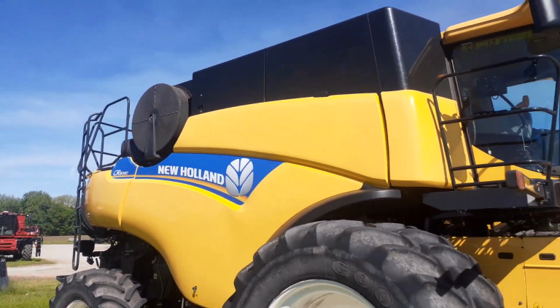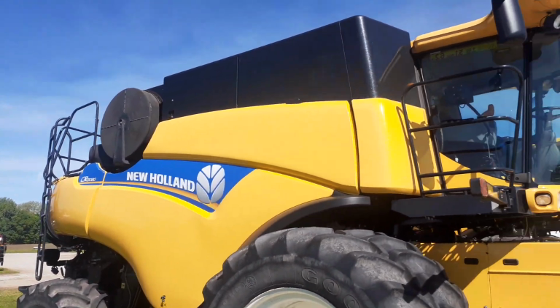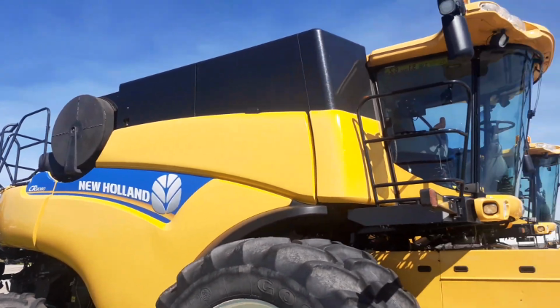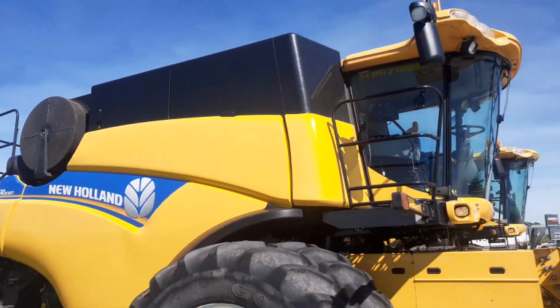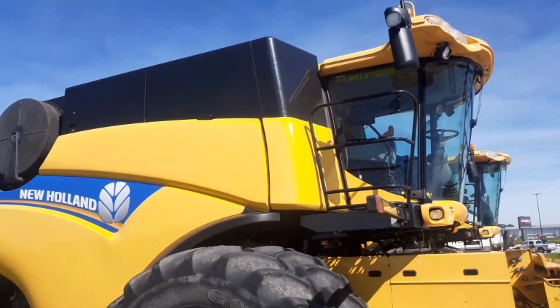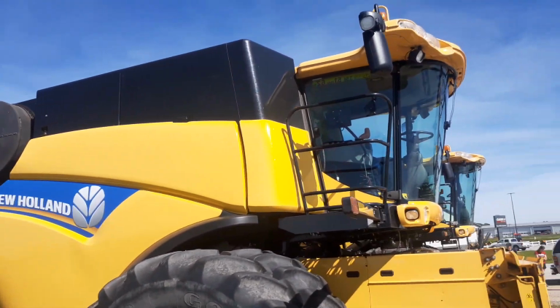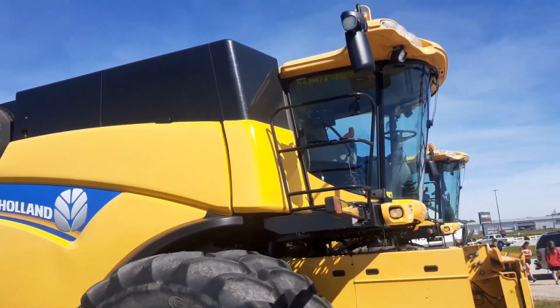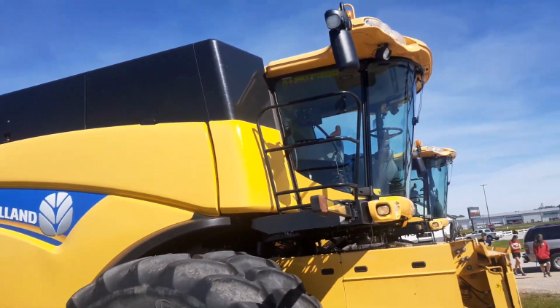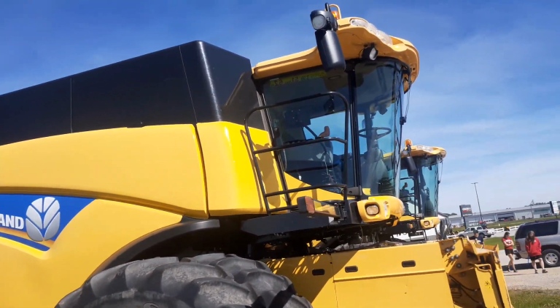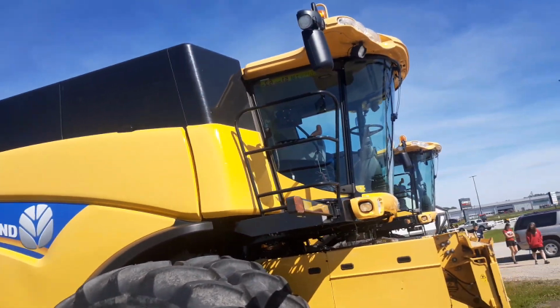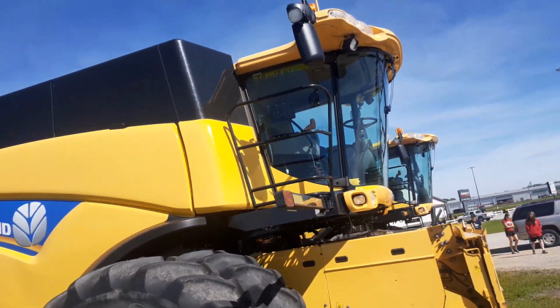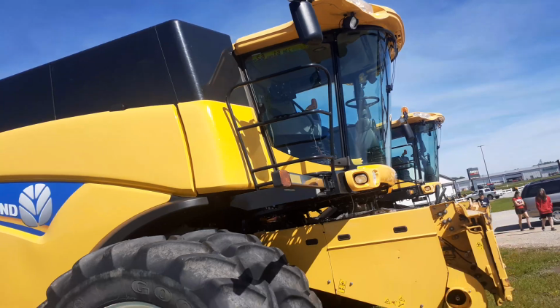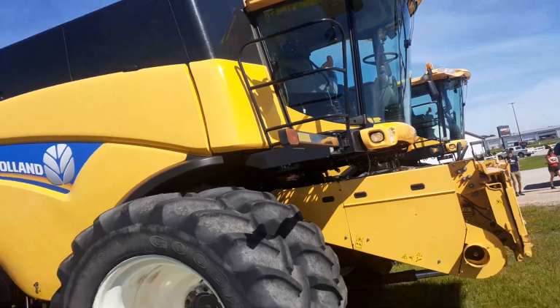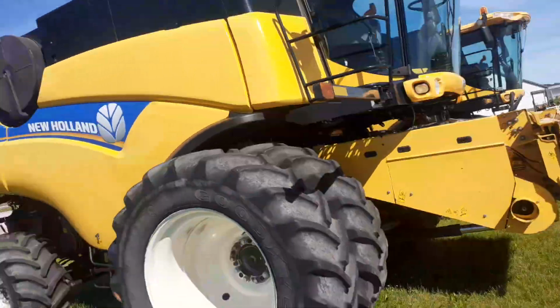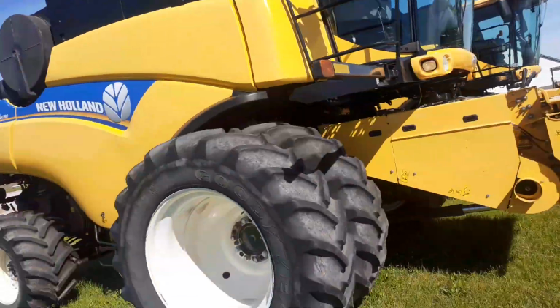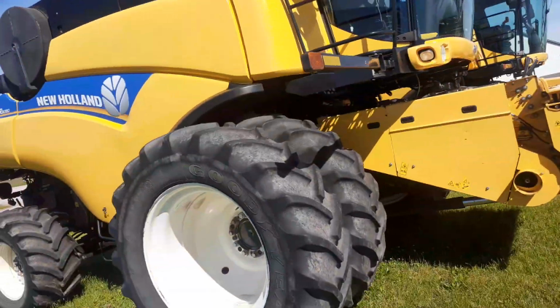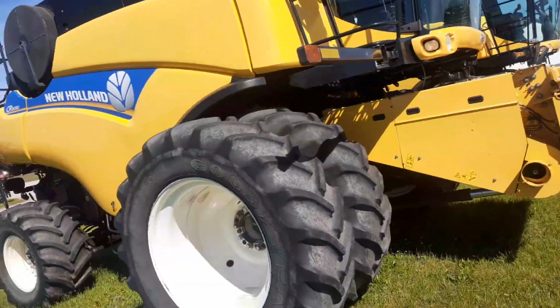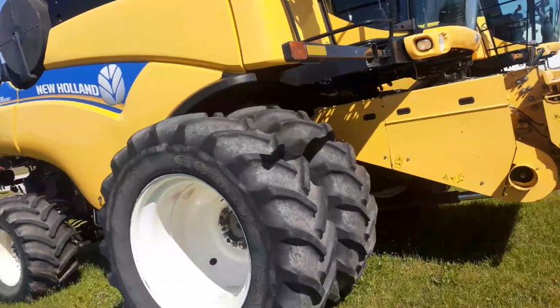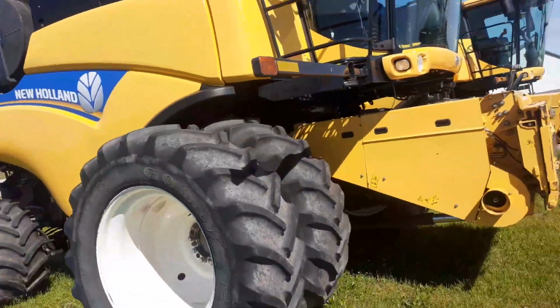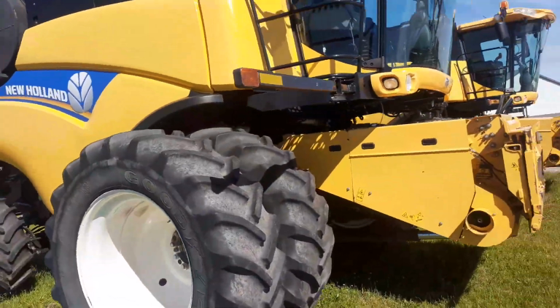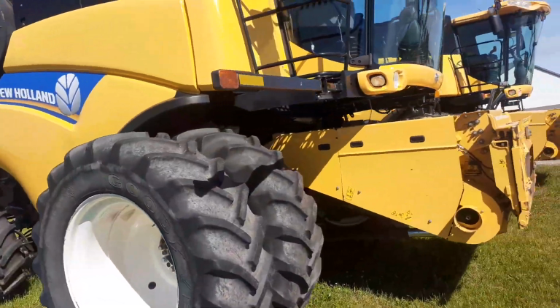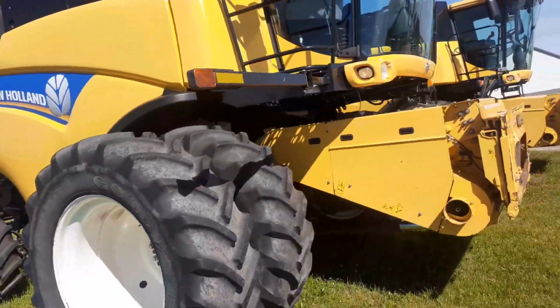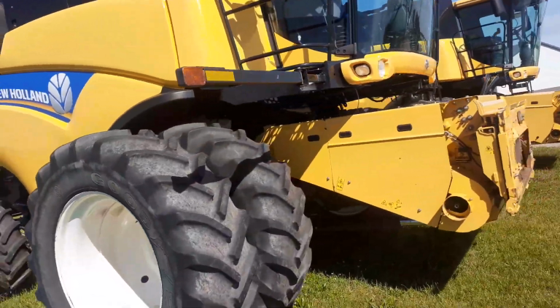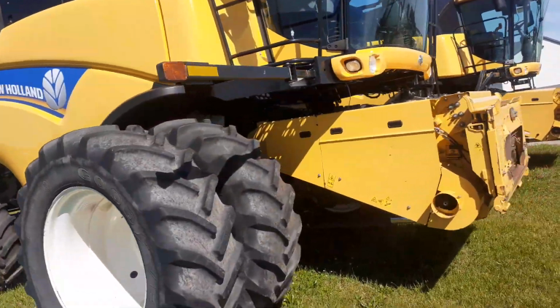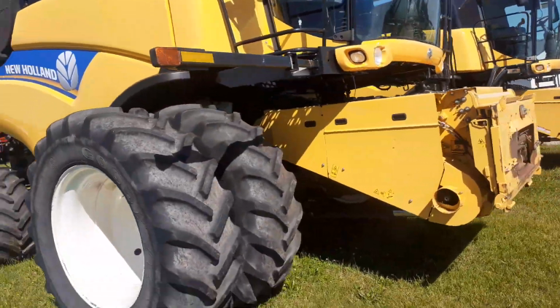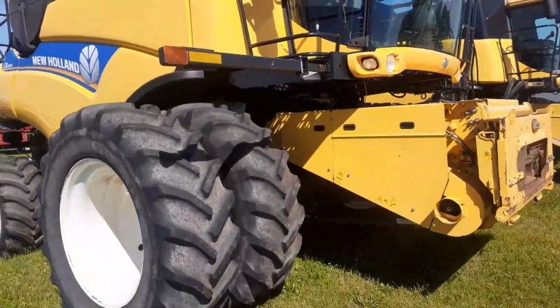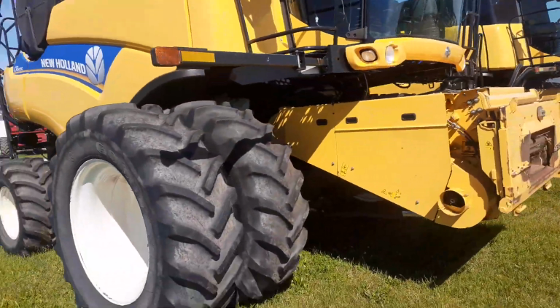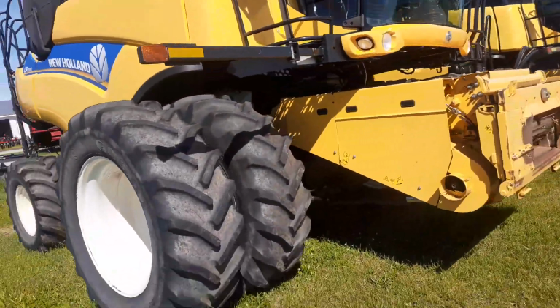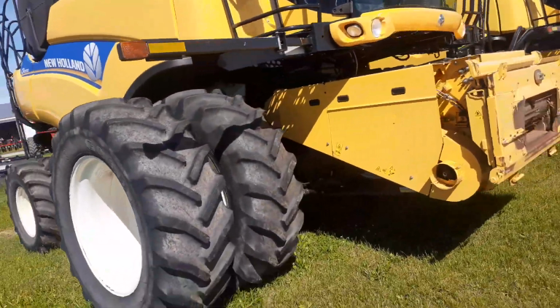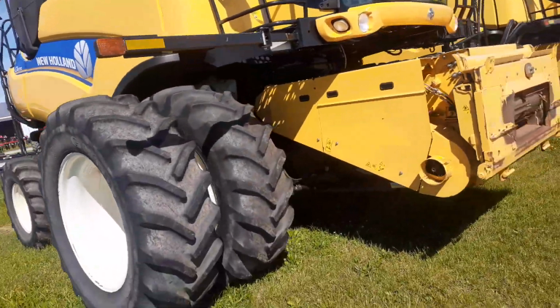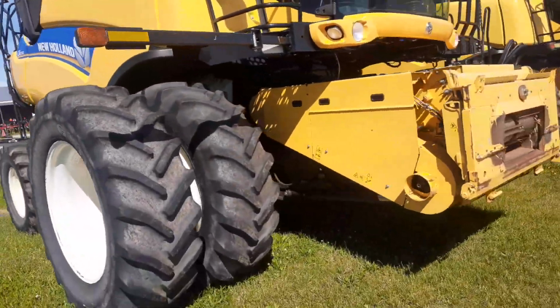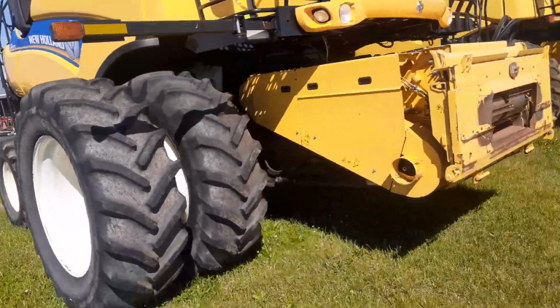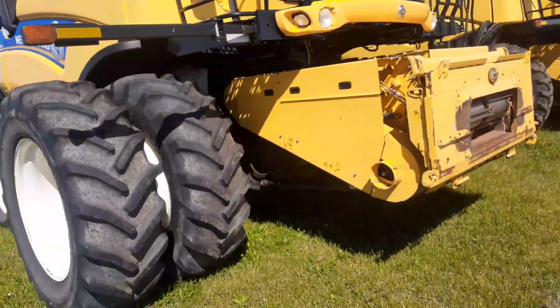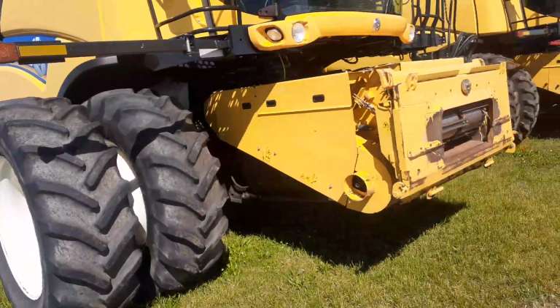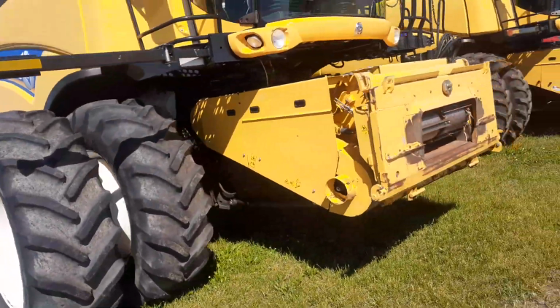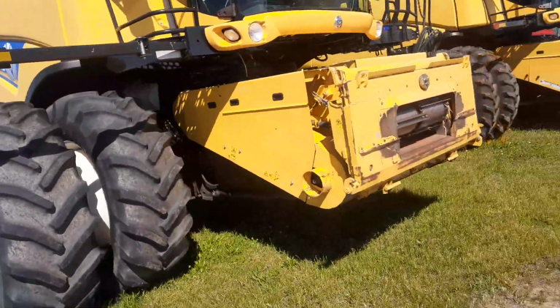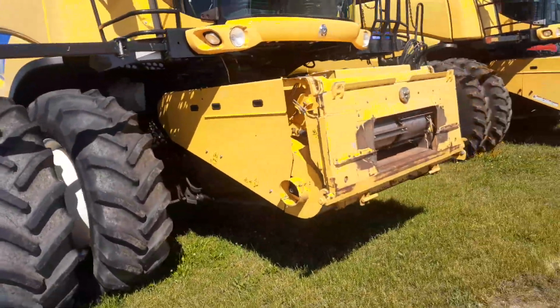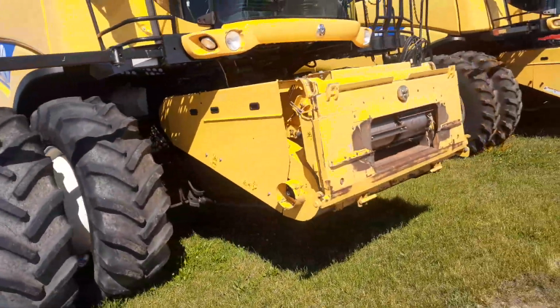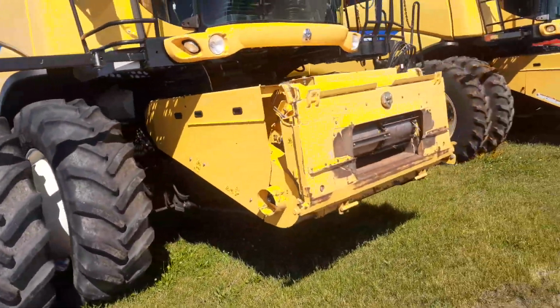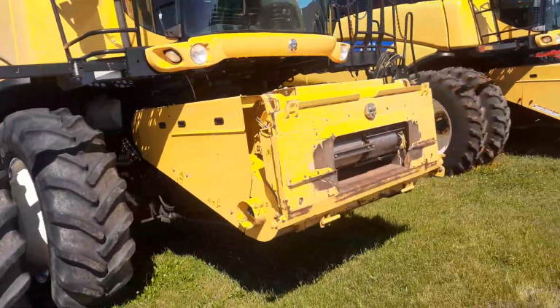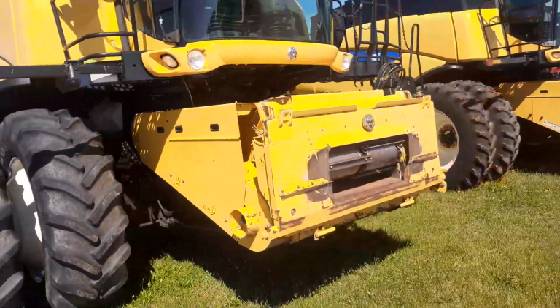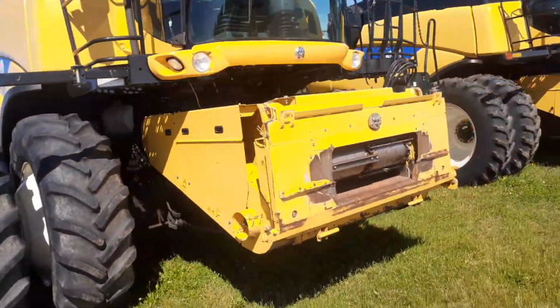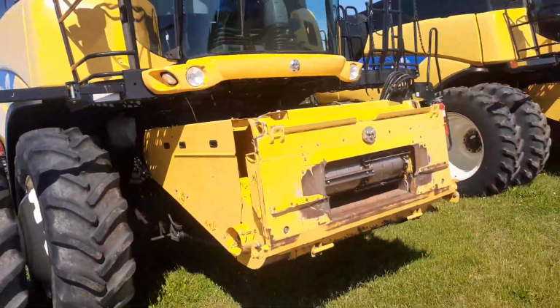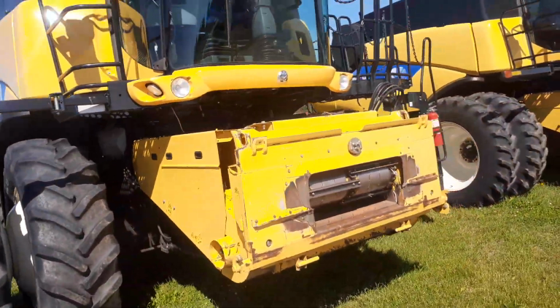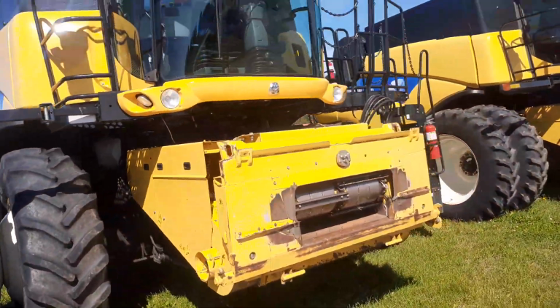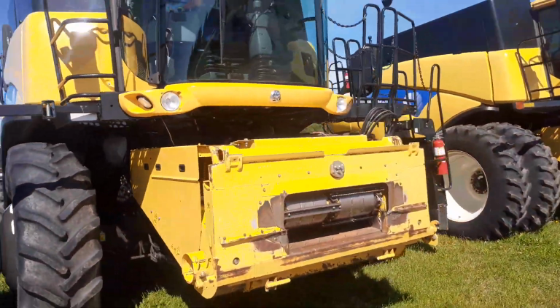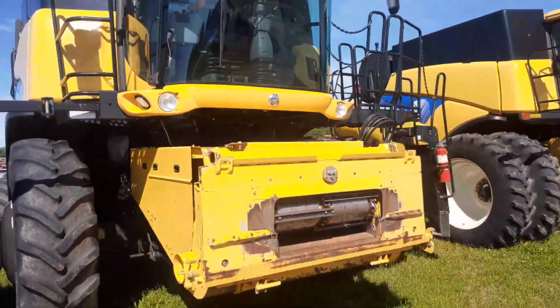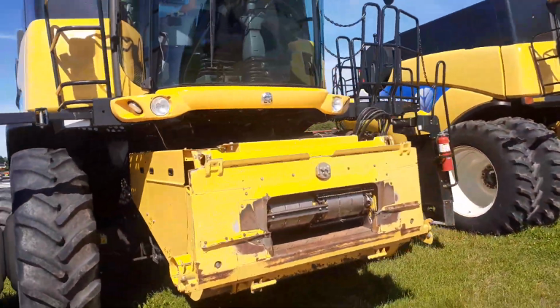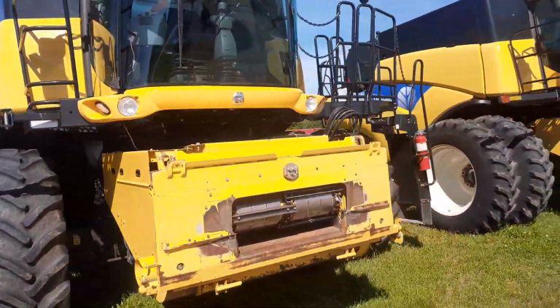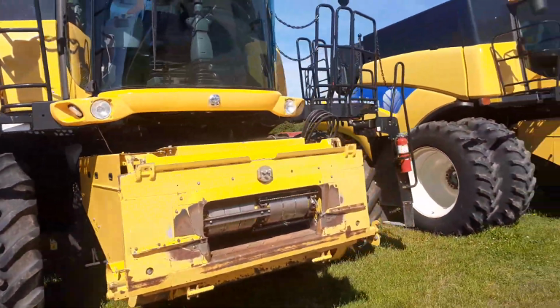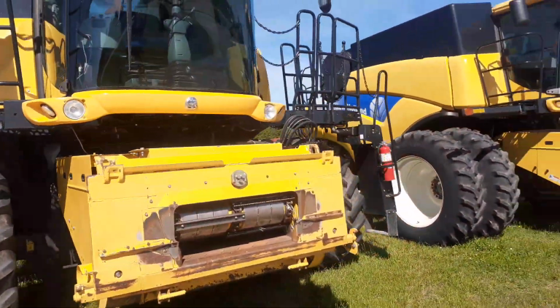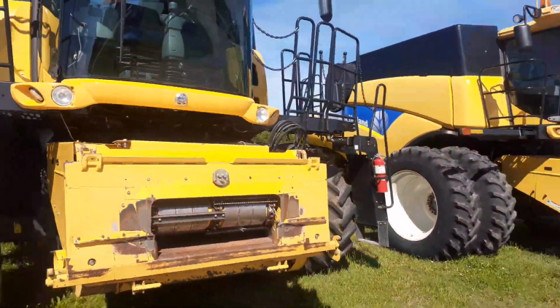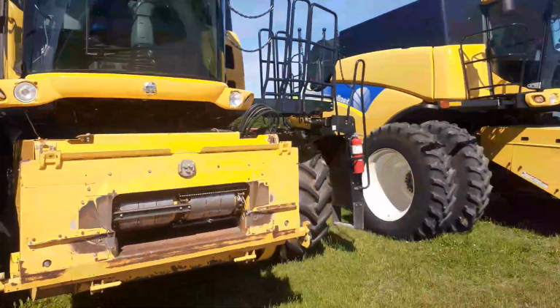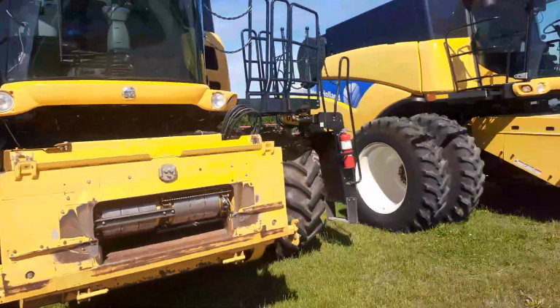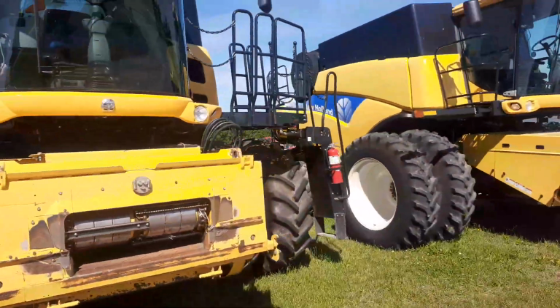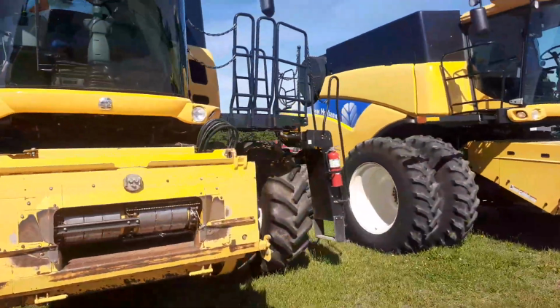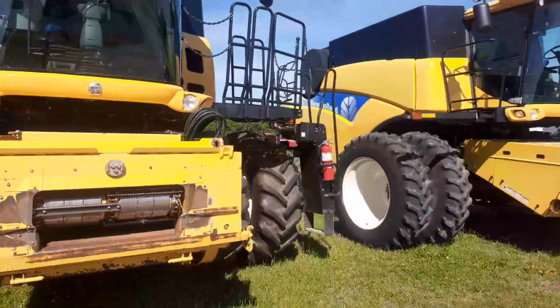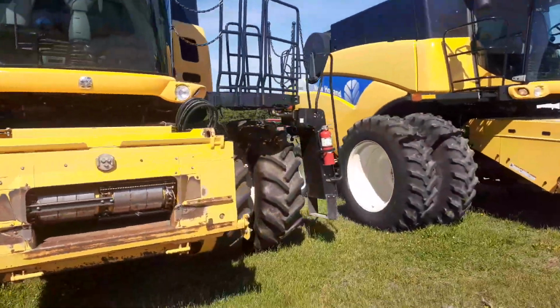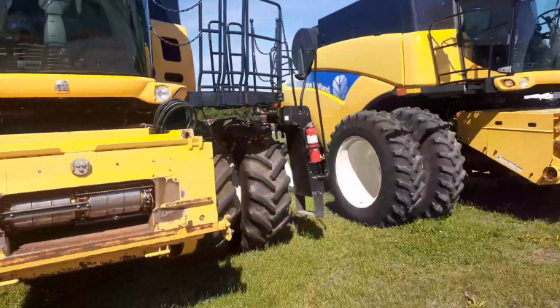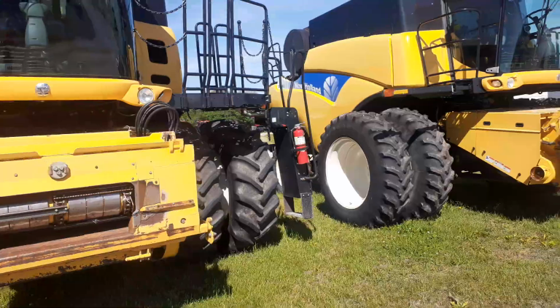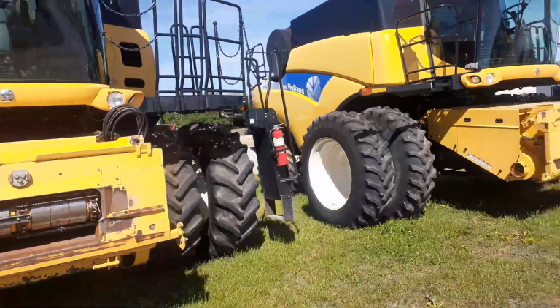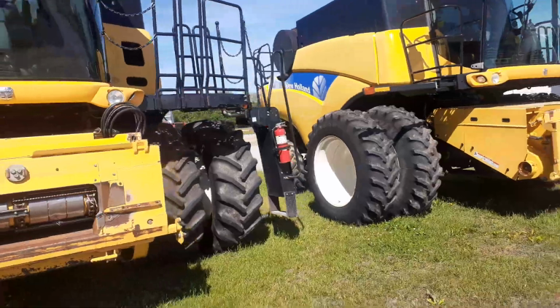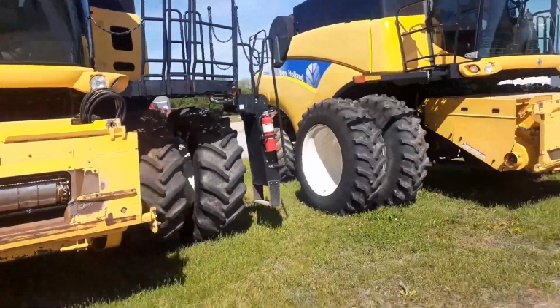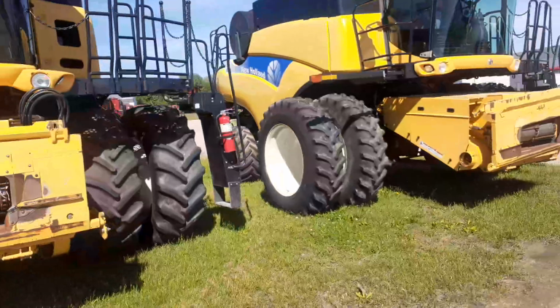Pretty sweet combines. I like New Holland combines, so I thought I'd get a quick video of these.